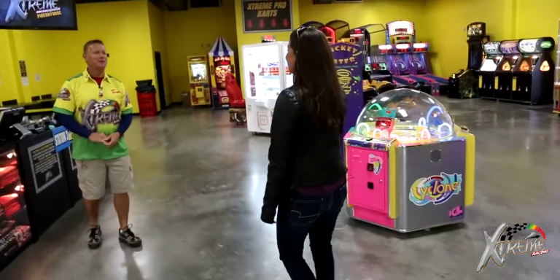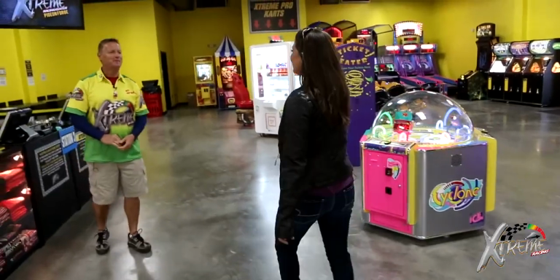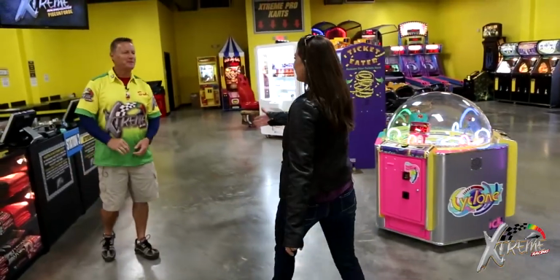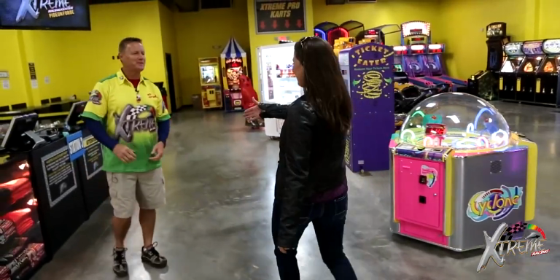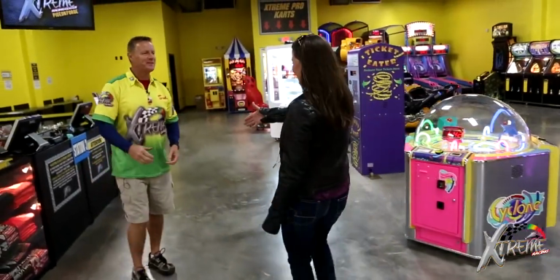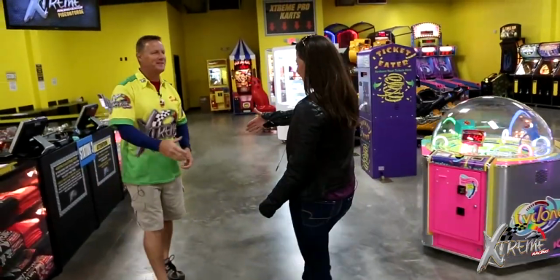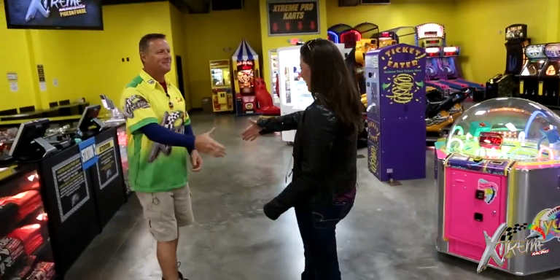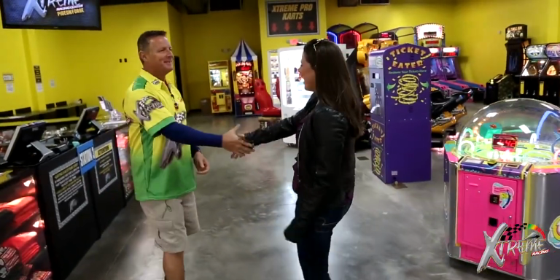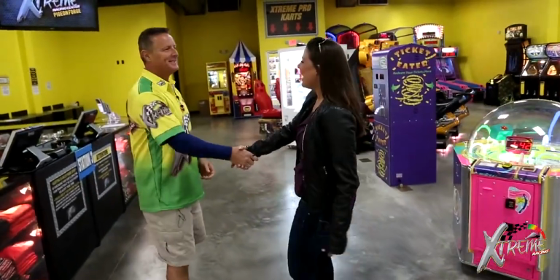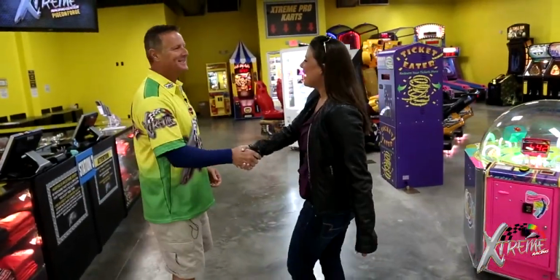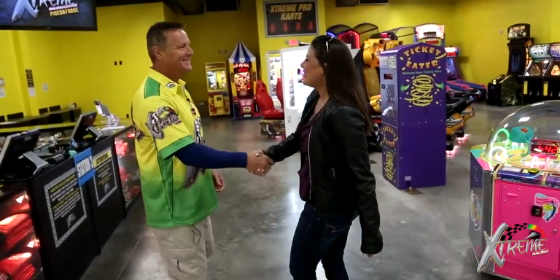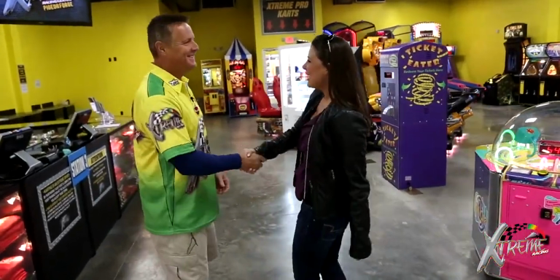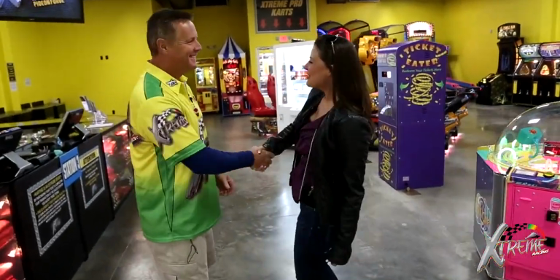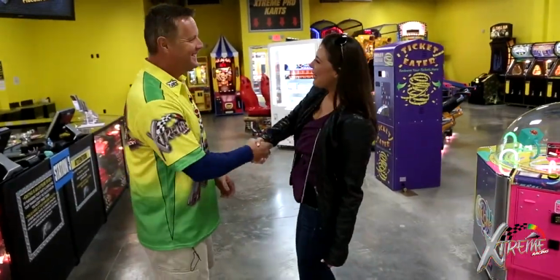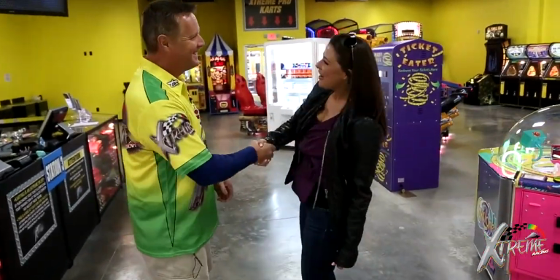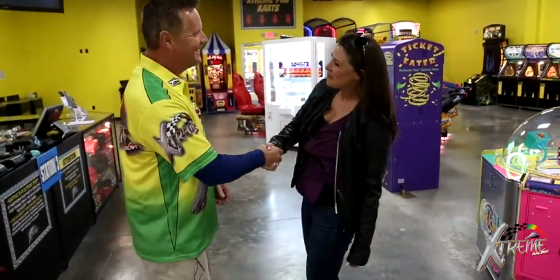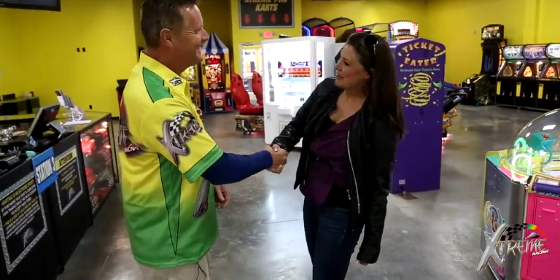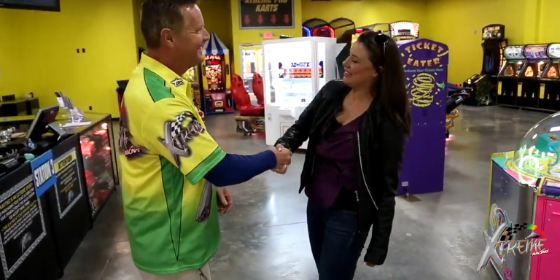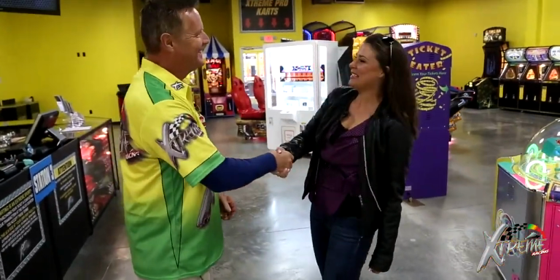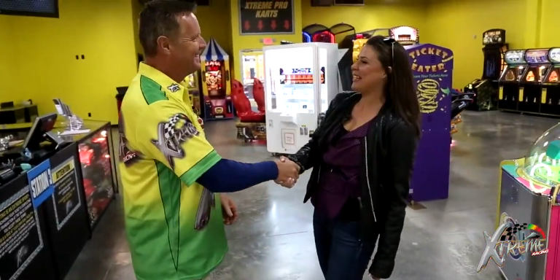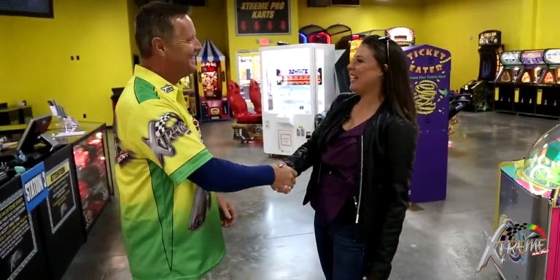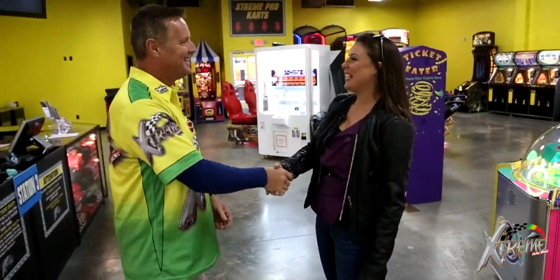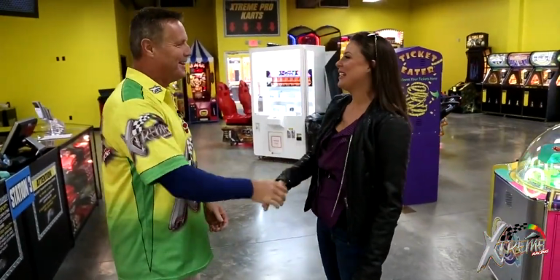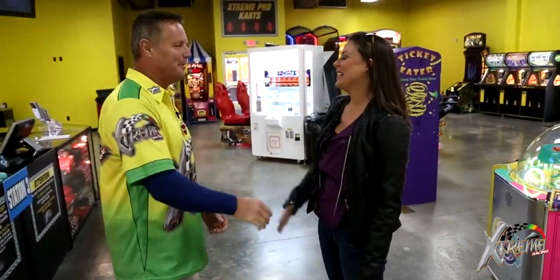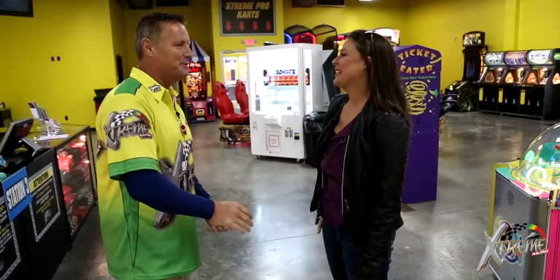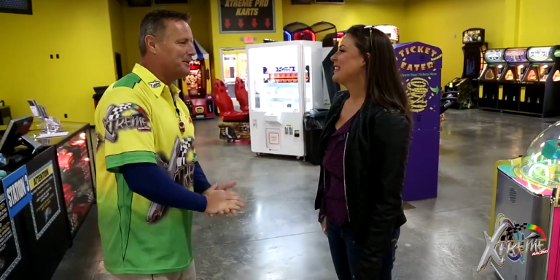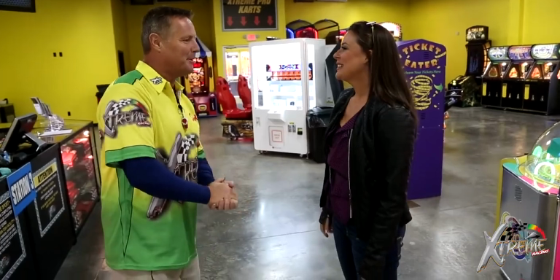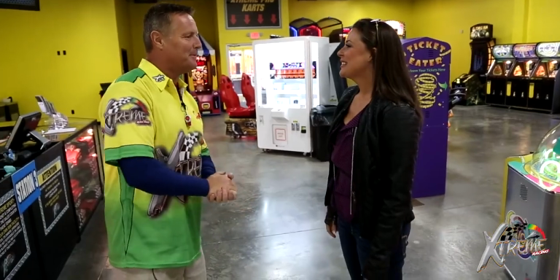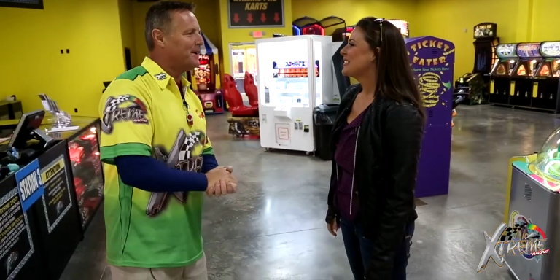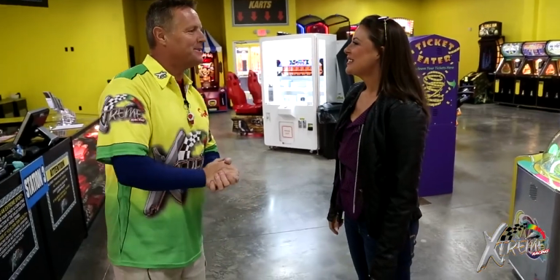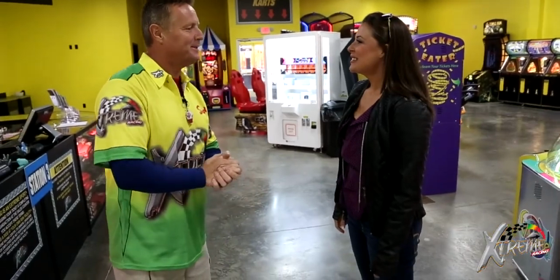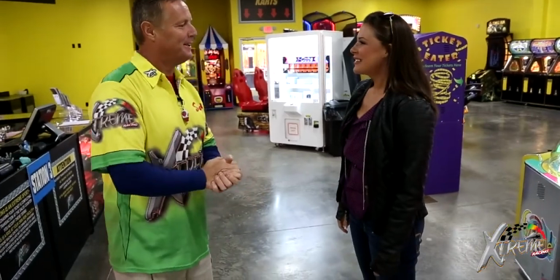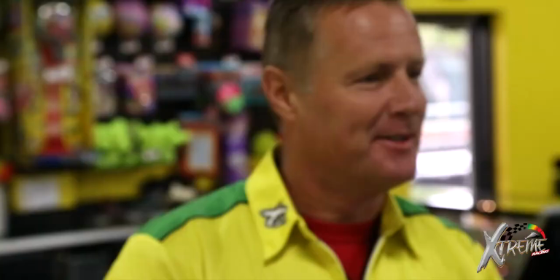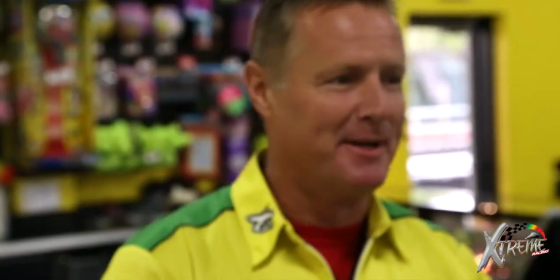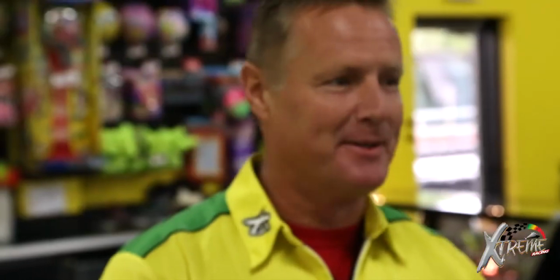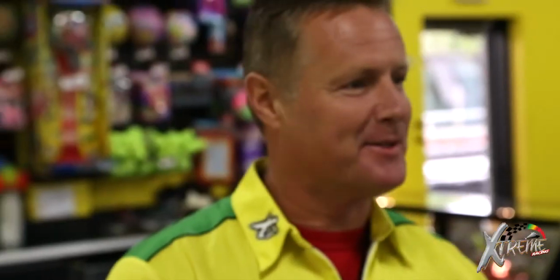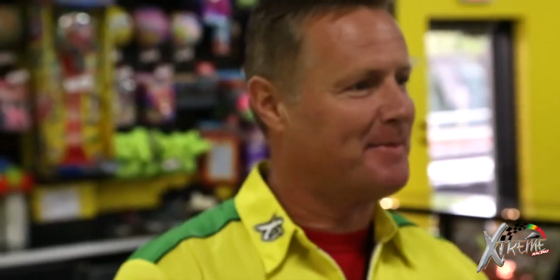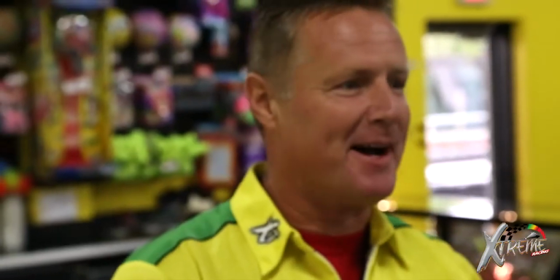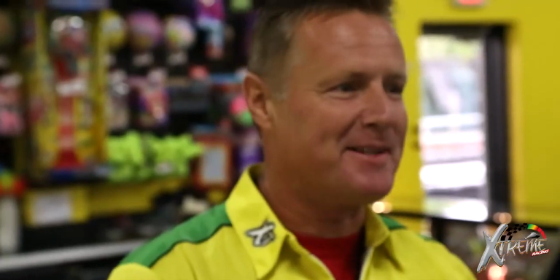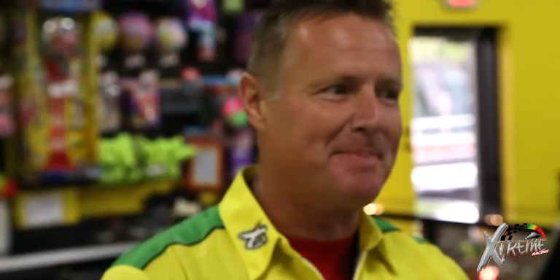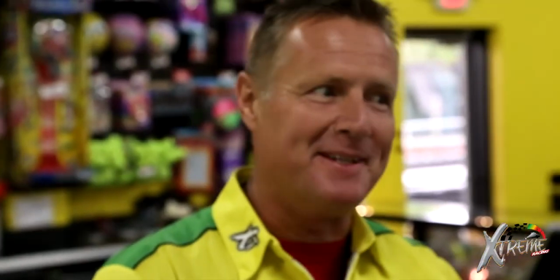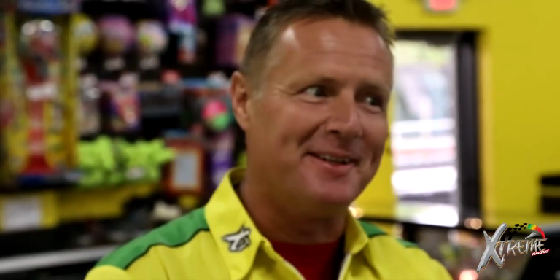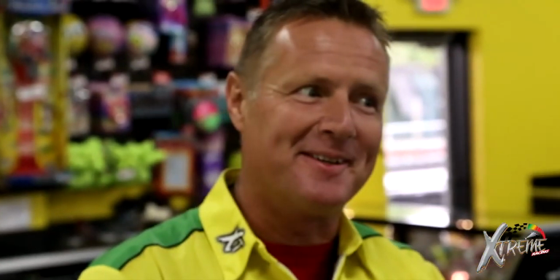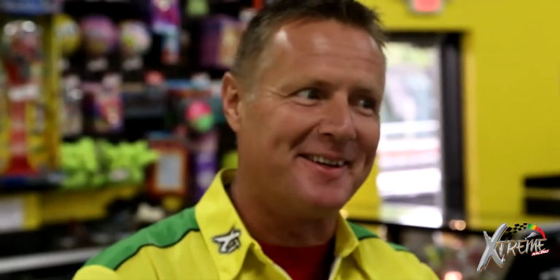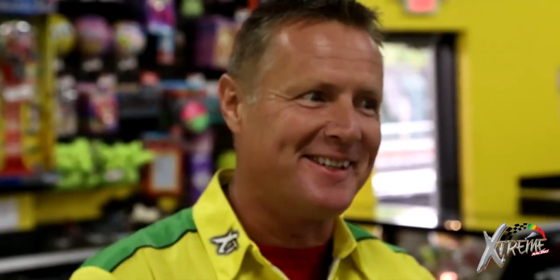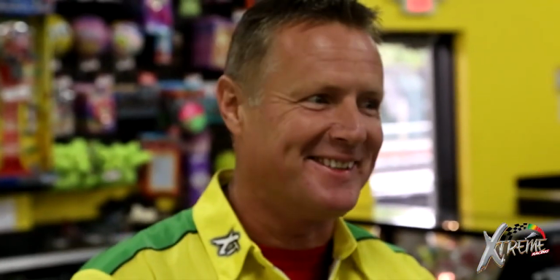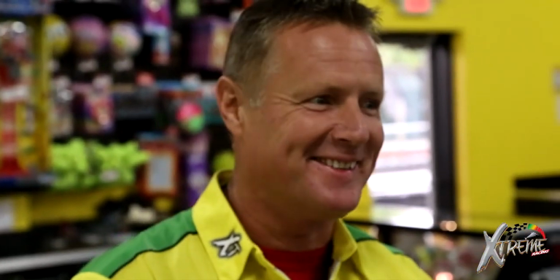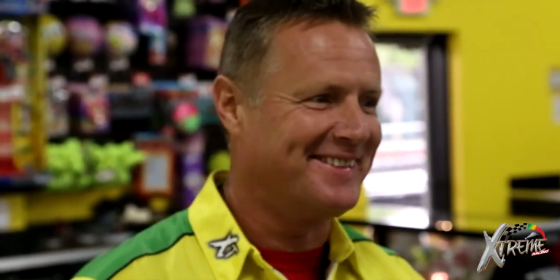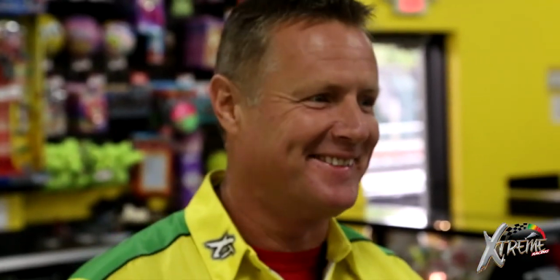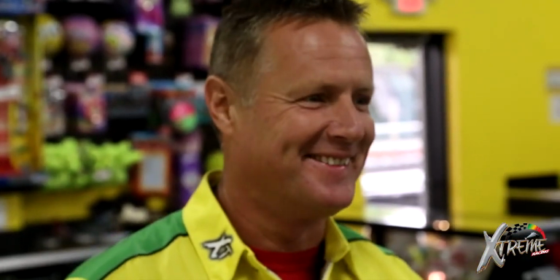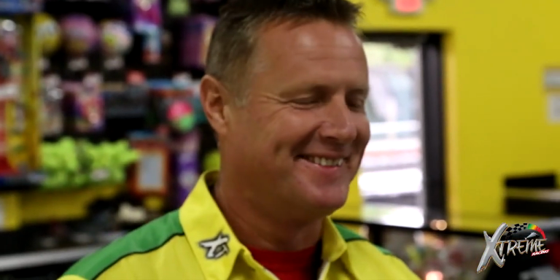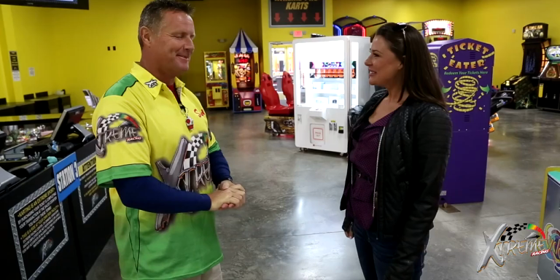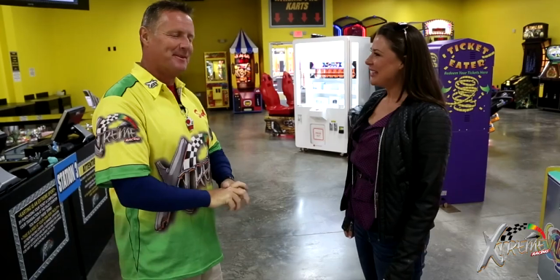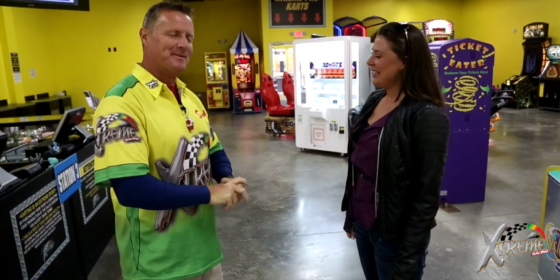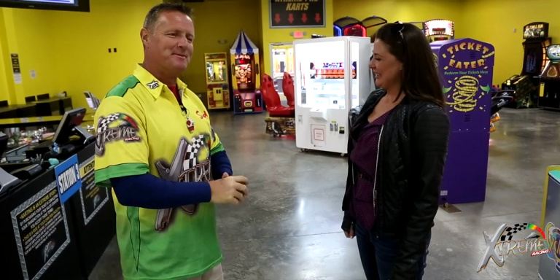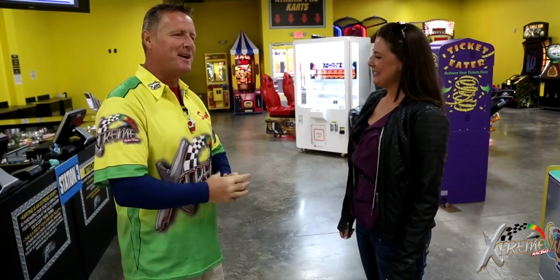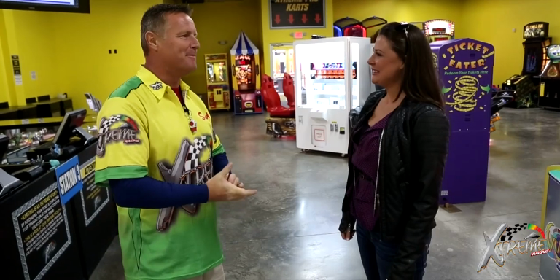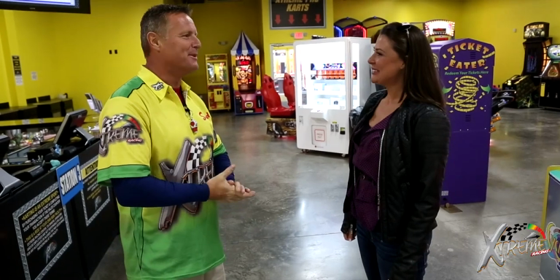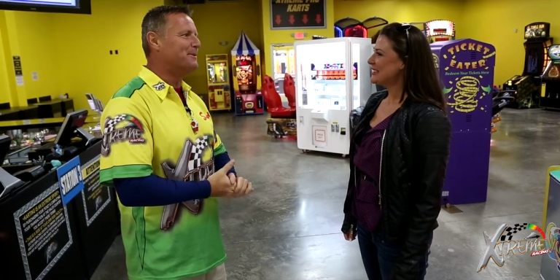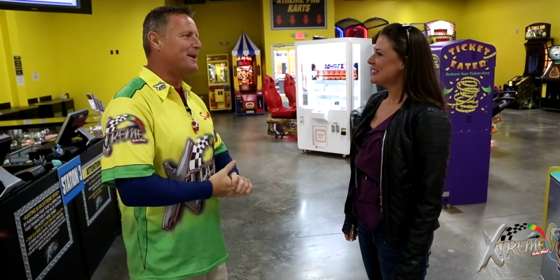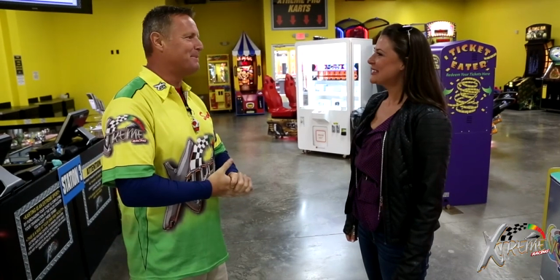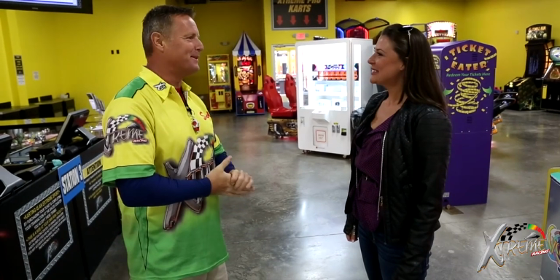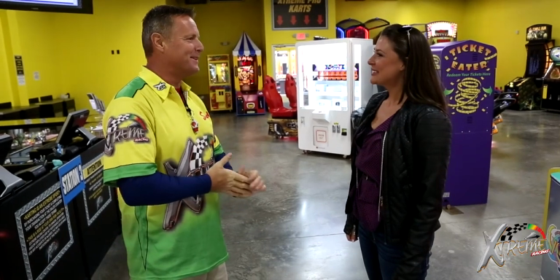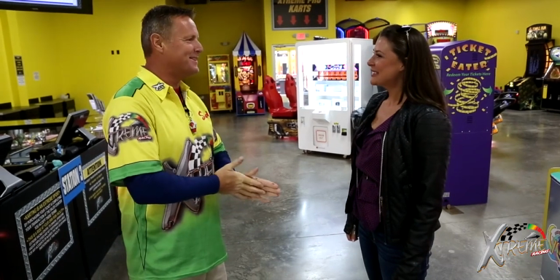Welcome to Xtreme! Thanks for having me here today. I'm Tim, I'm your manager. You ready to do some high-speed go-karting? Absolutely — you came to the right place.